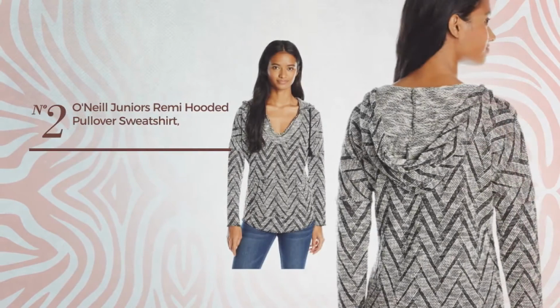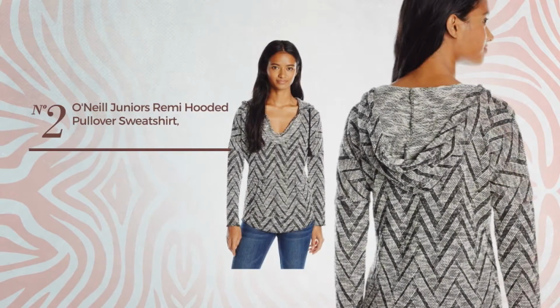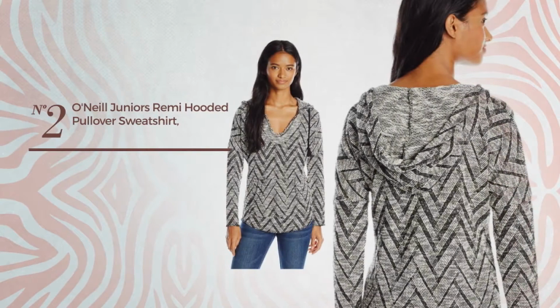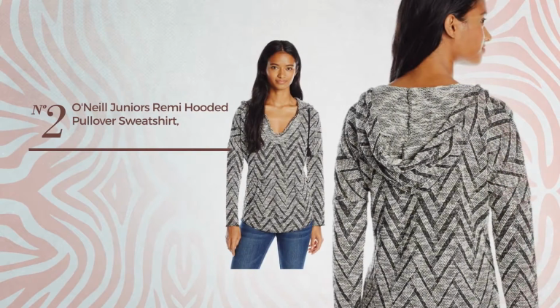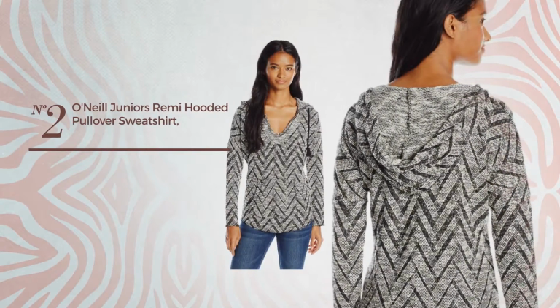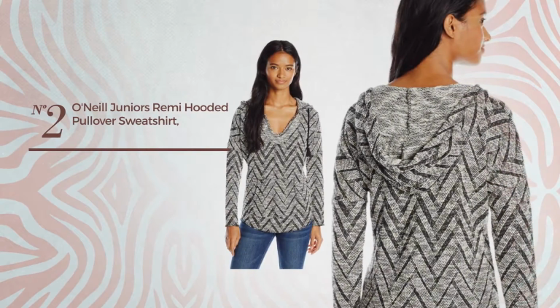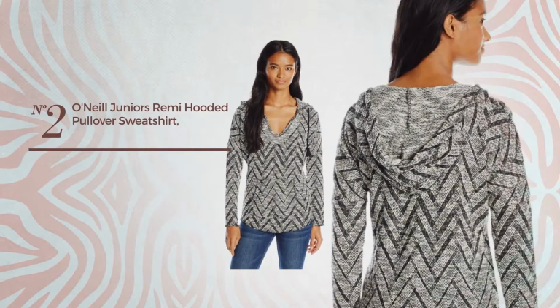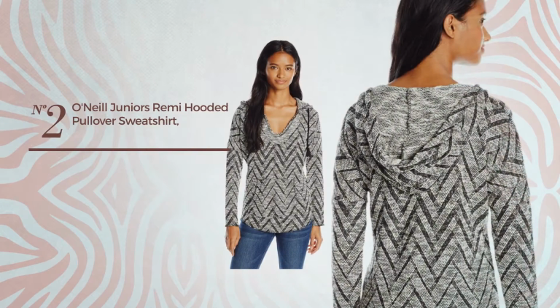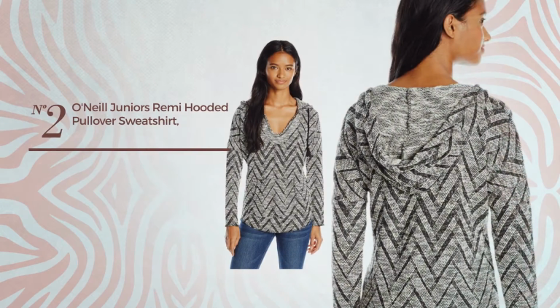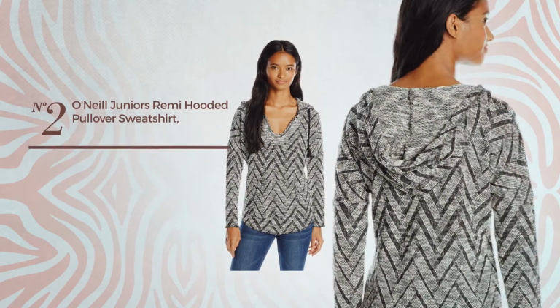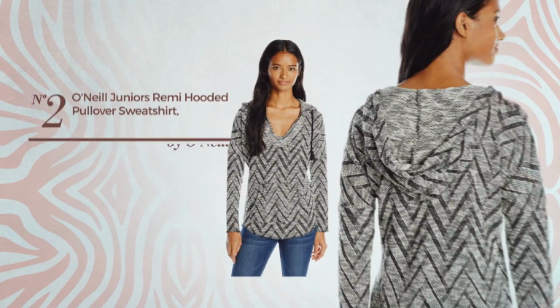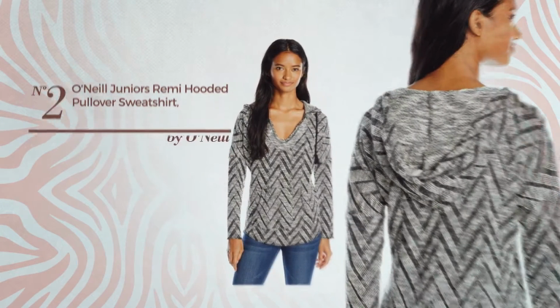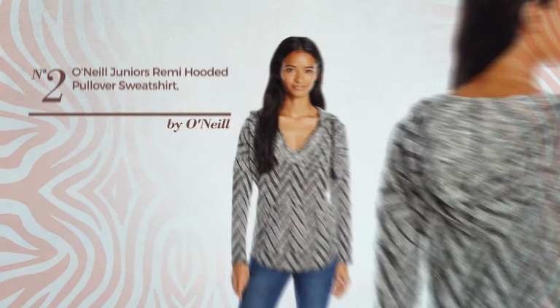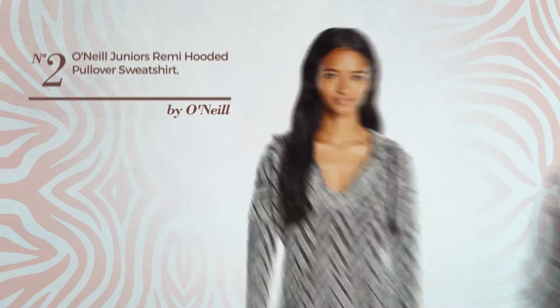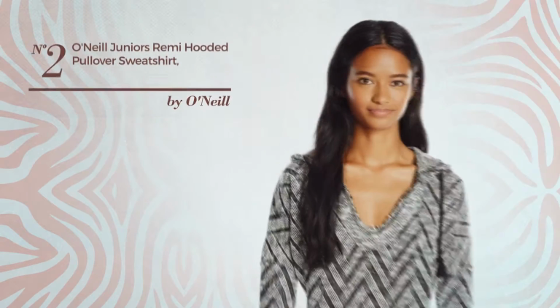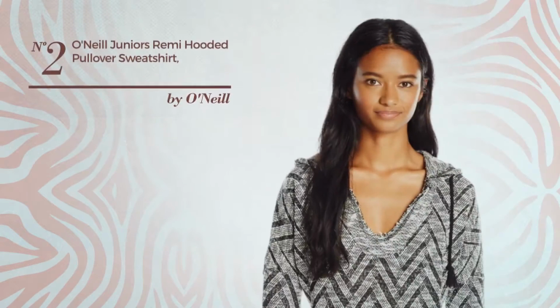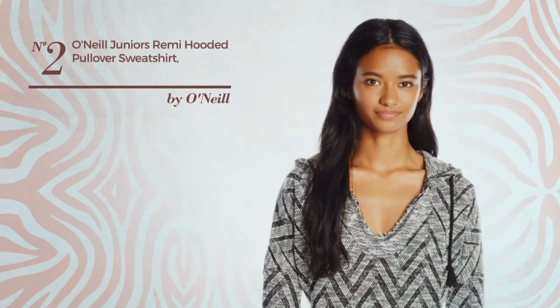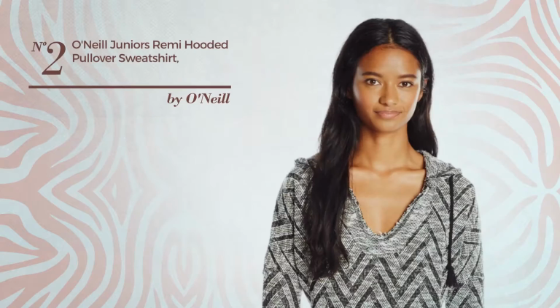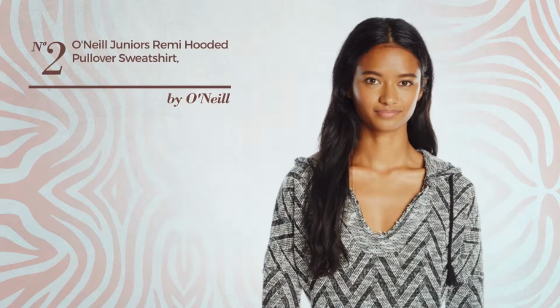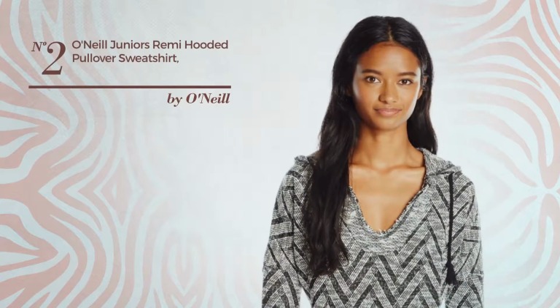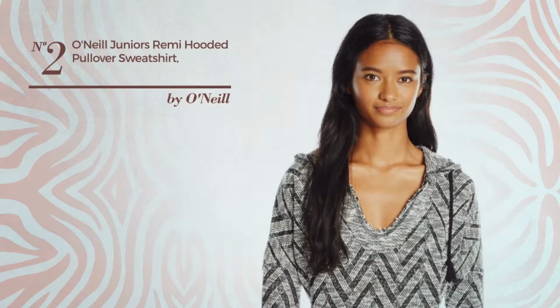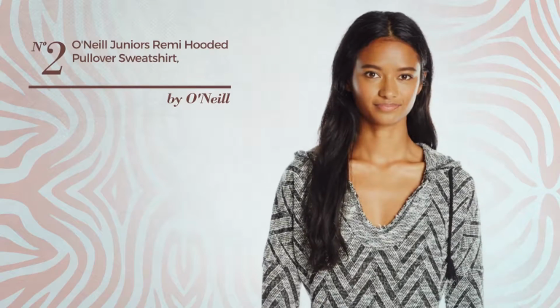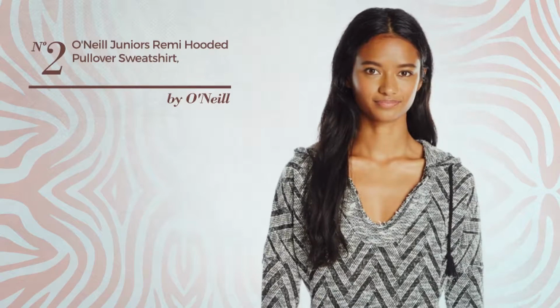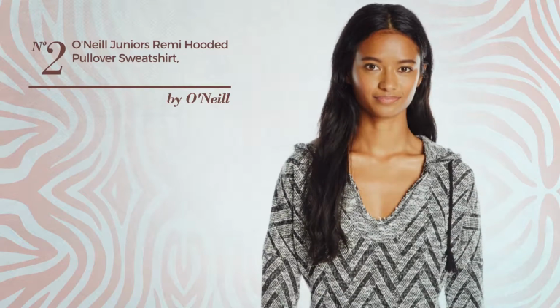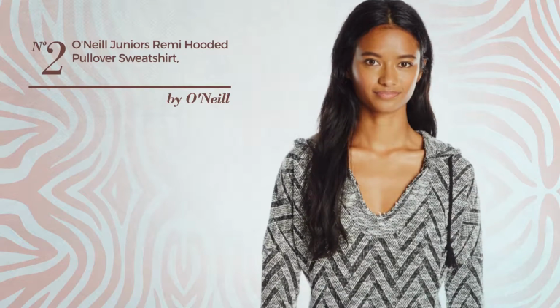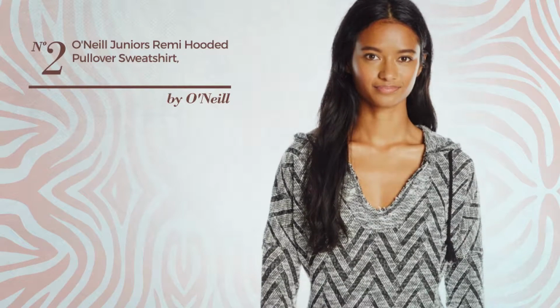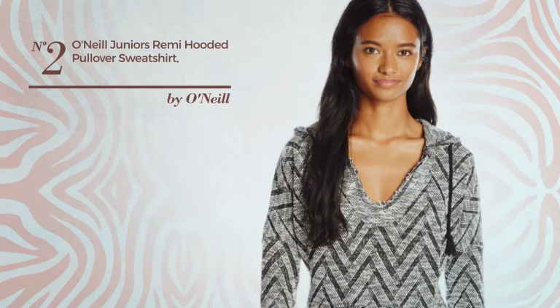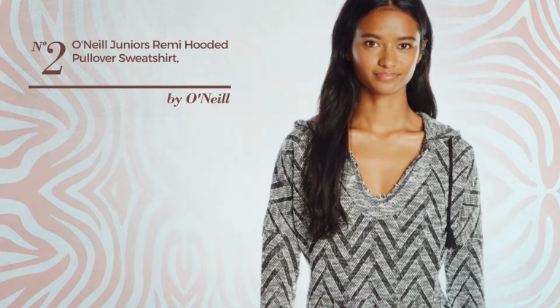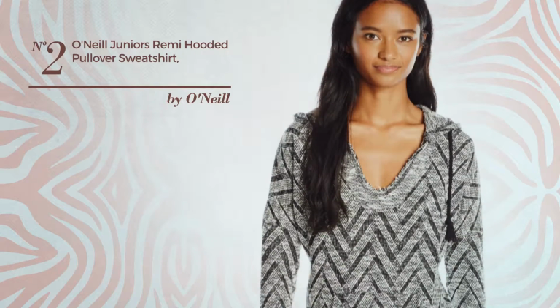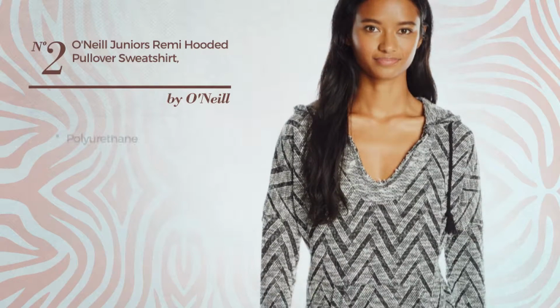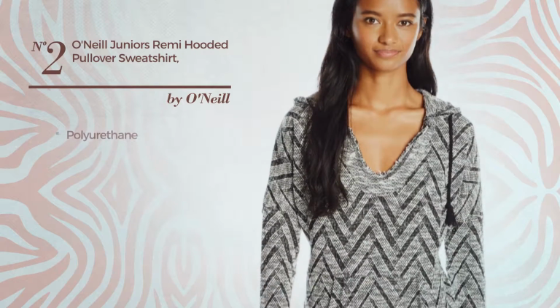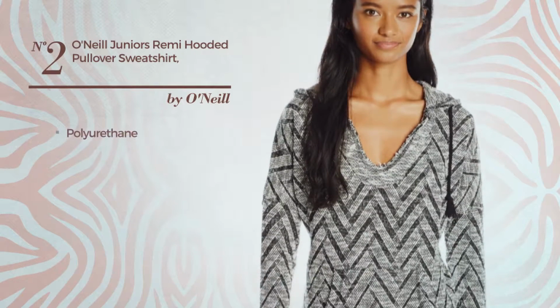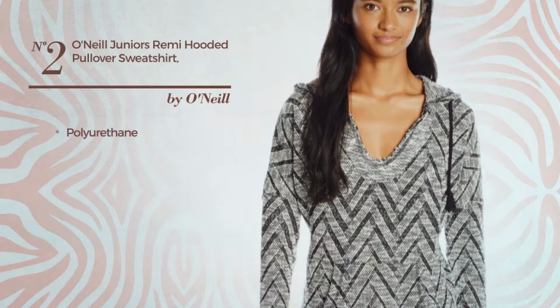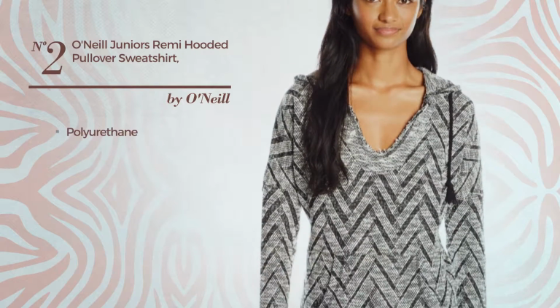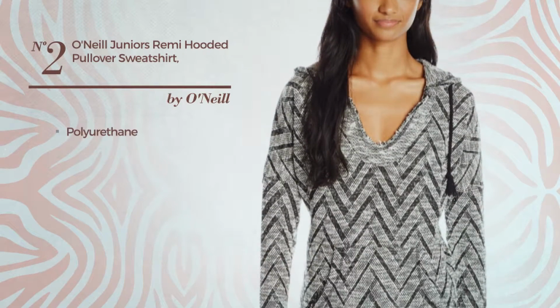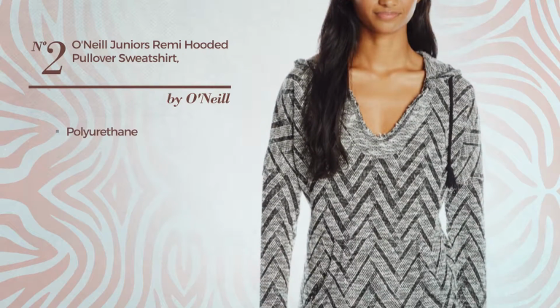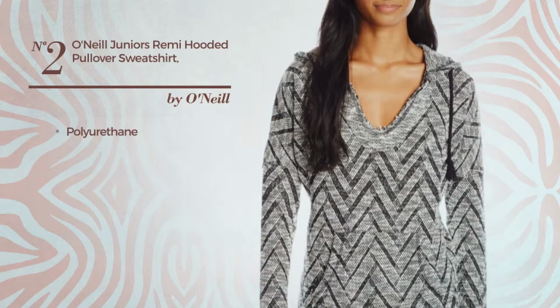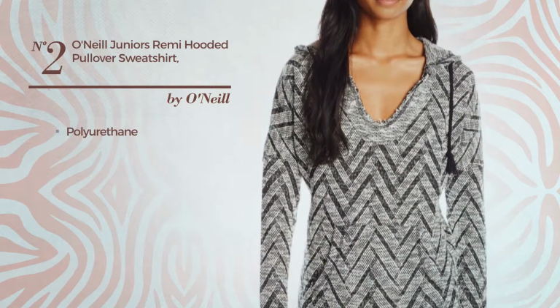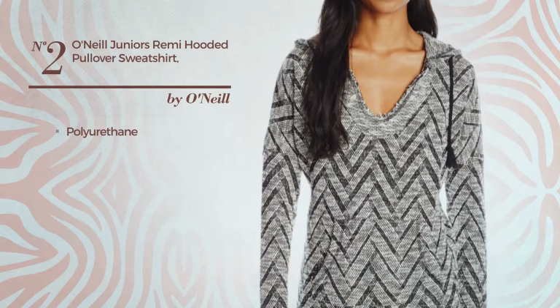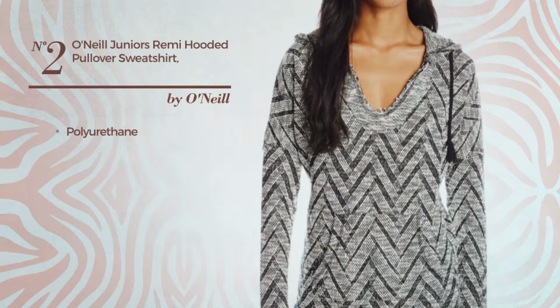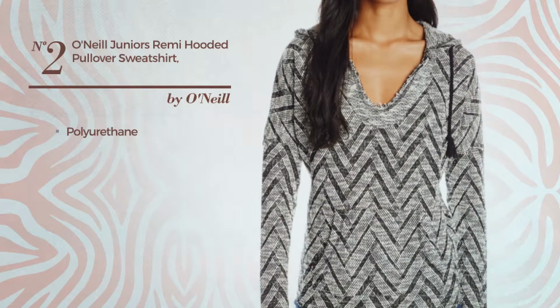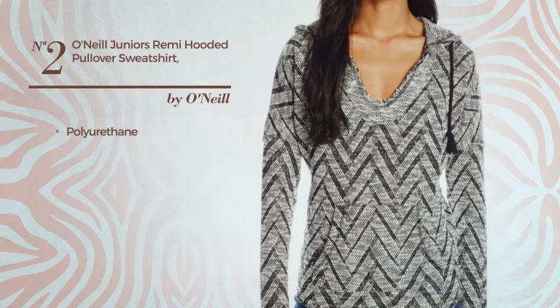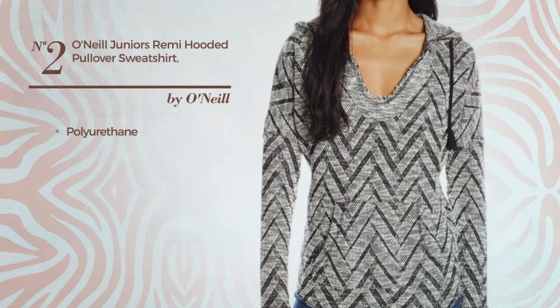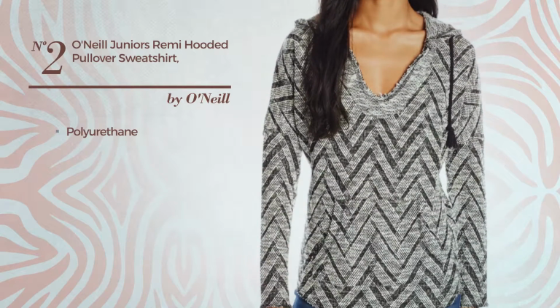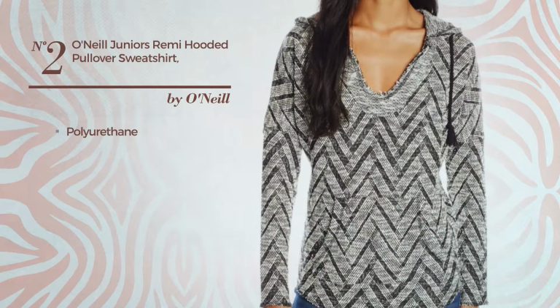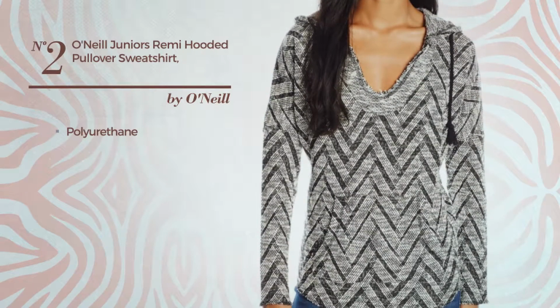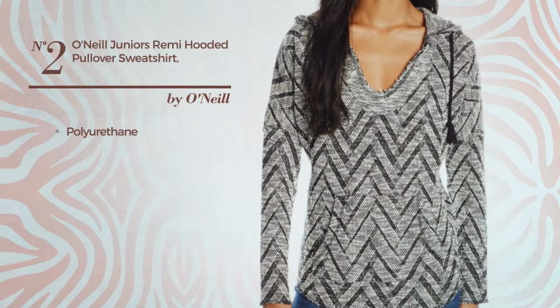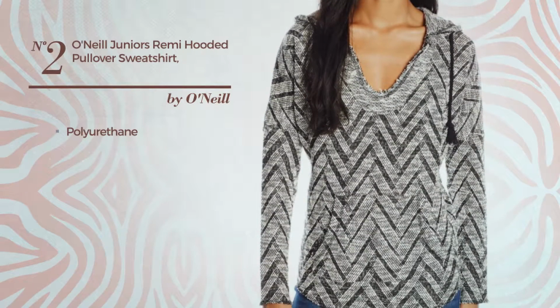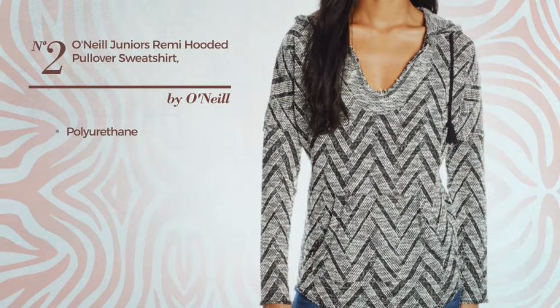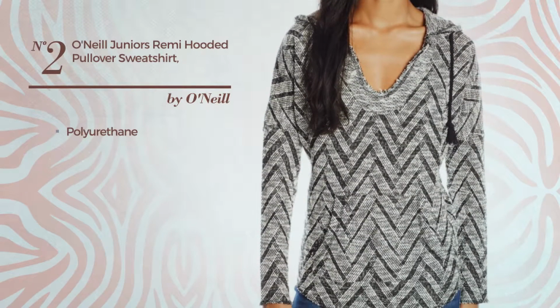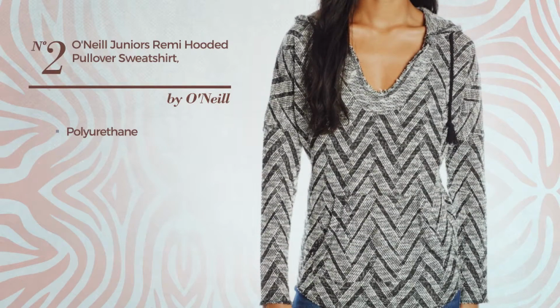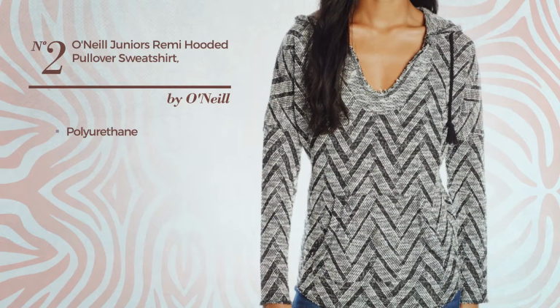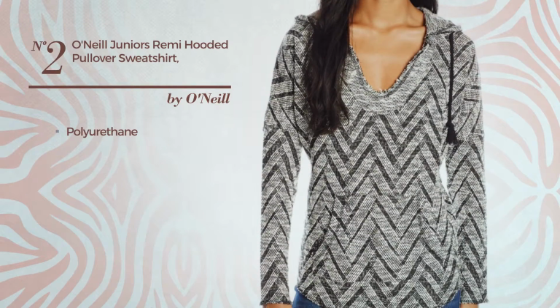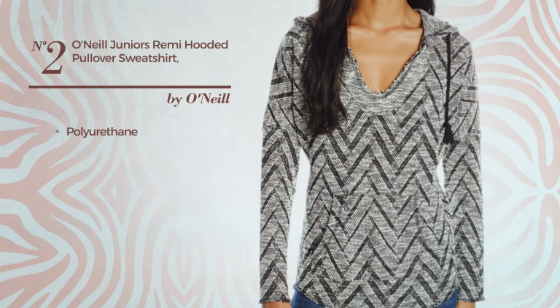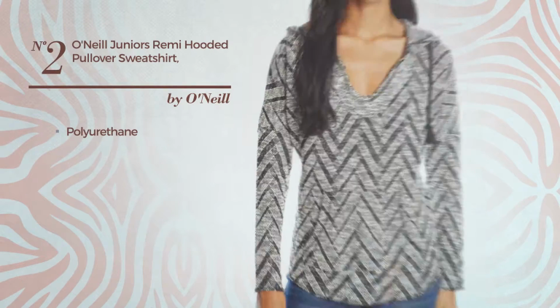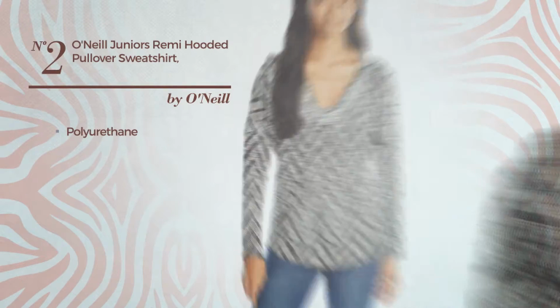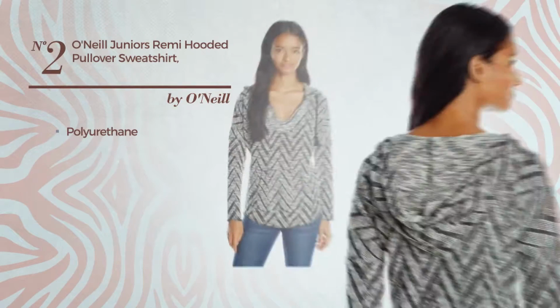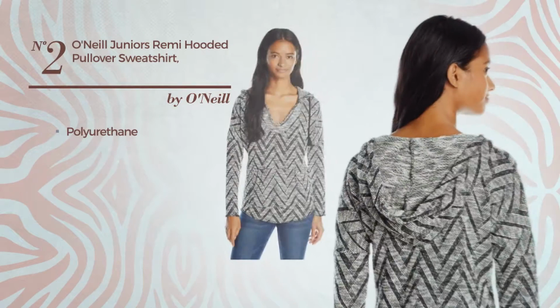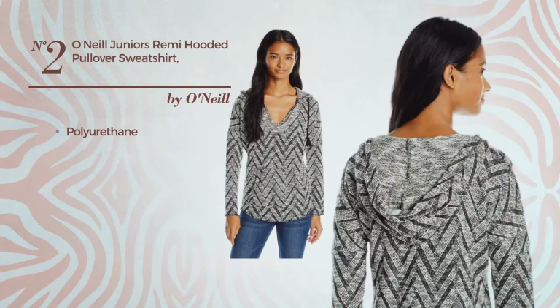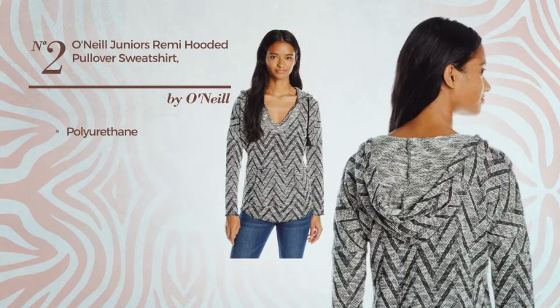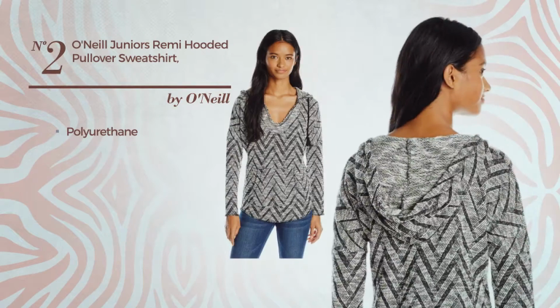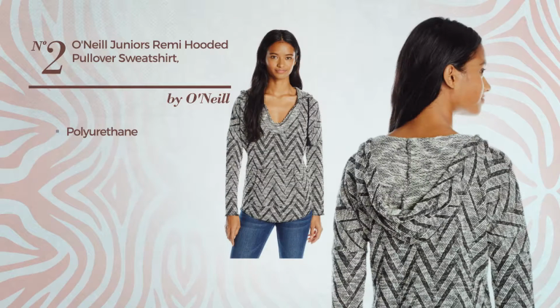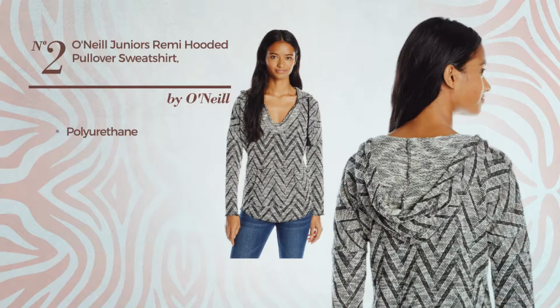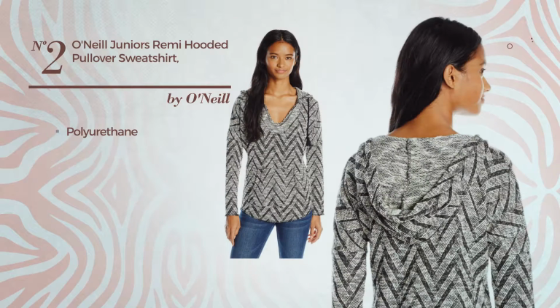Number 2. A Junior Shirt, produced with polyurethane. Available uniquely in this multicolored version.